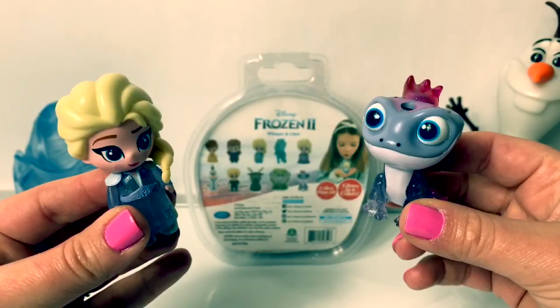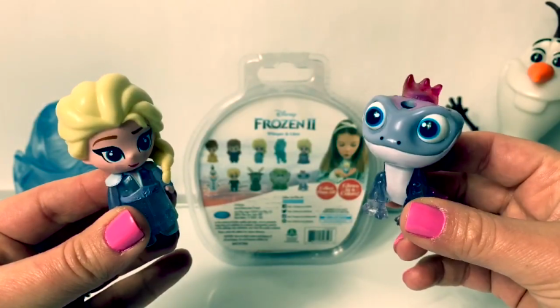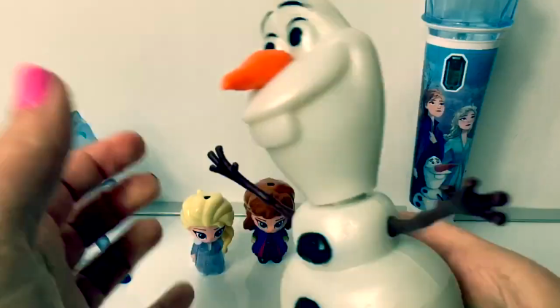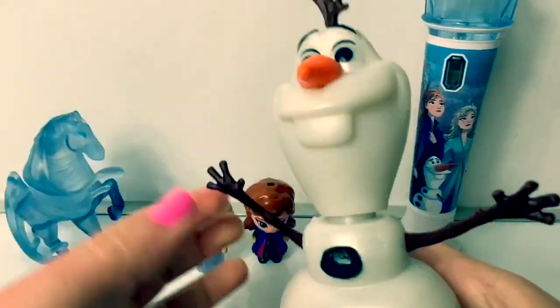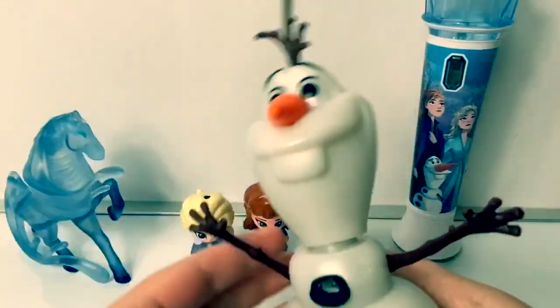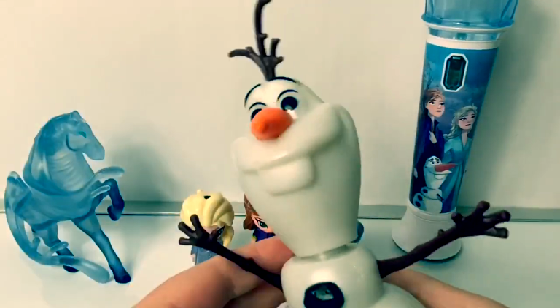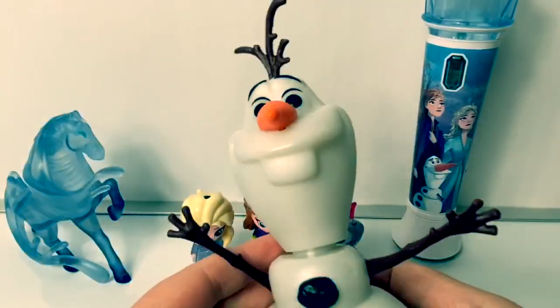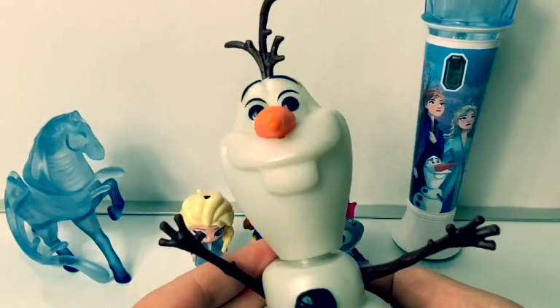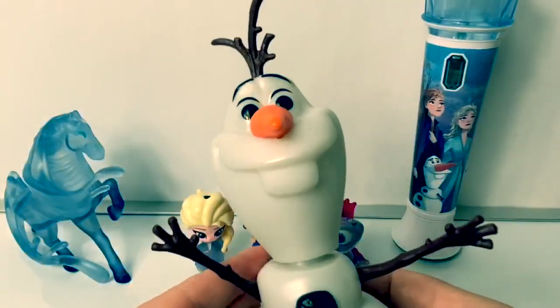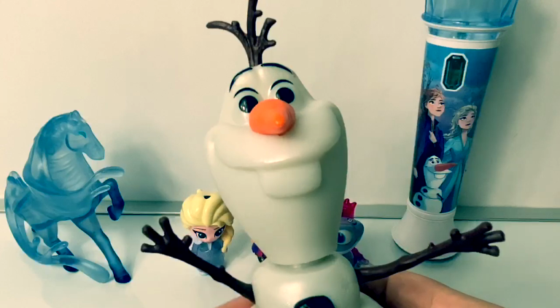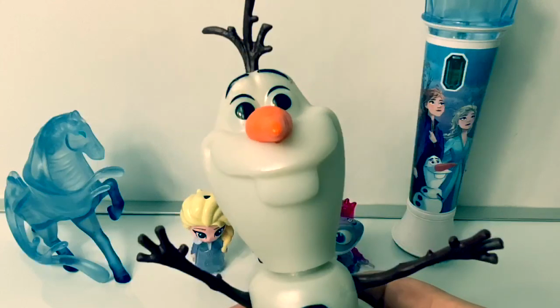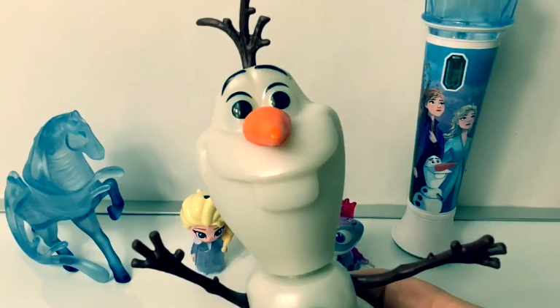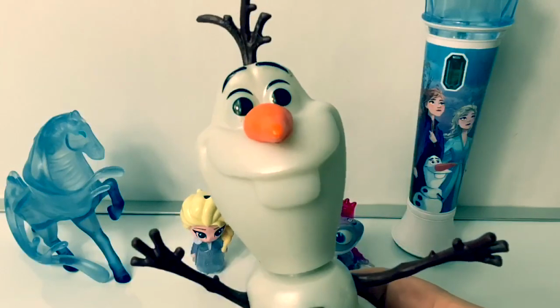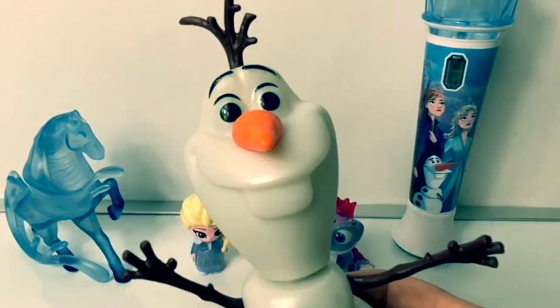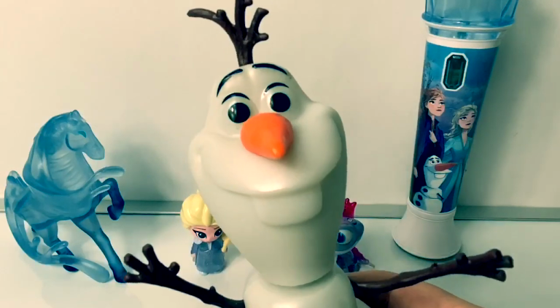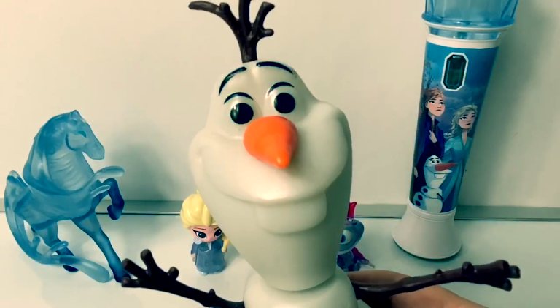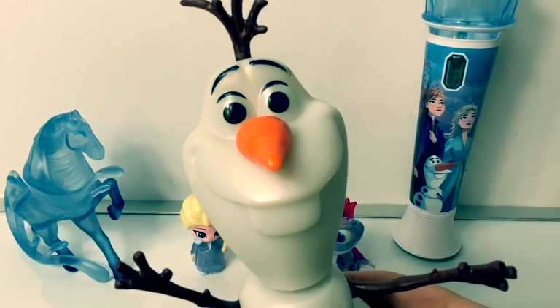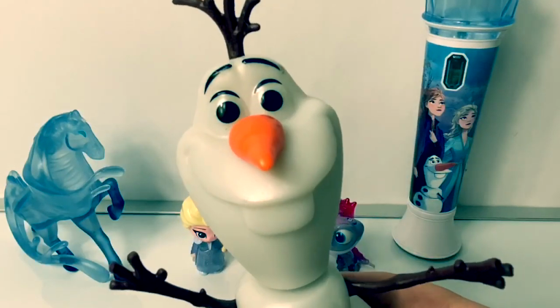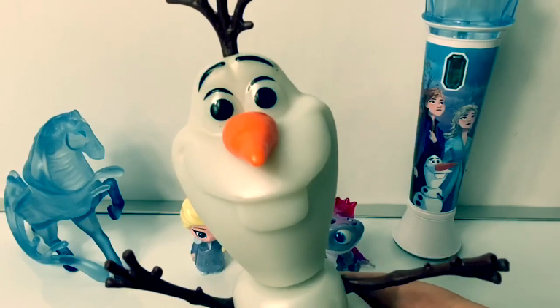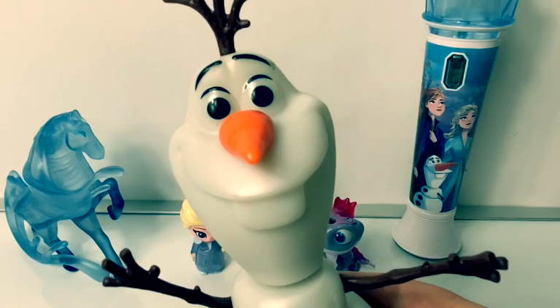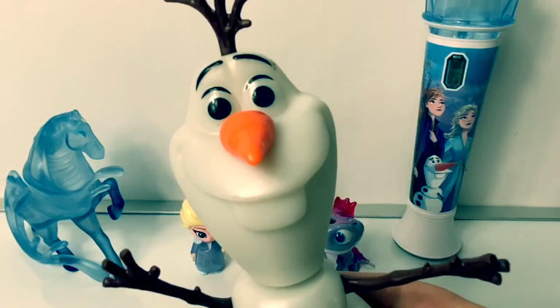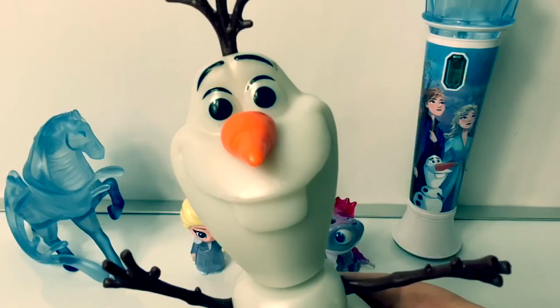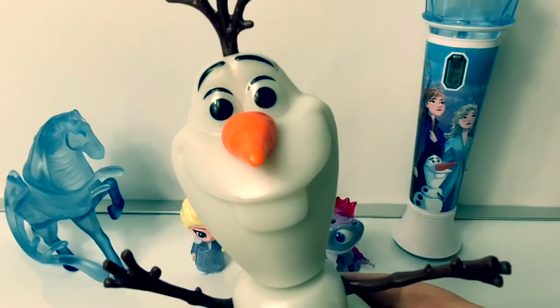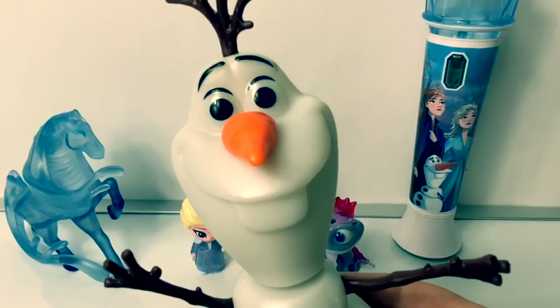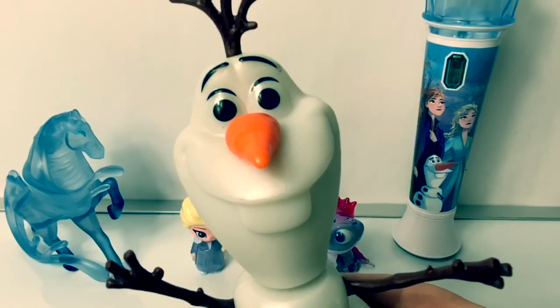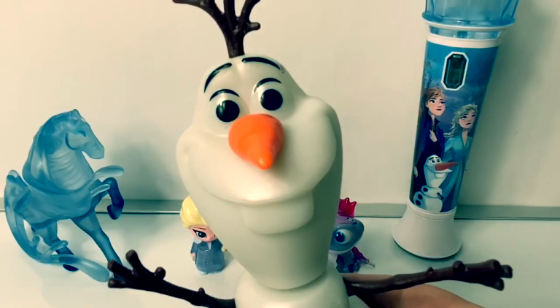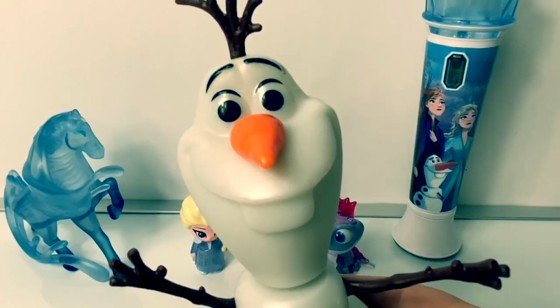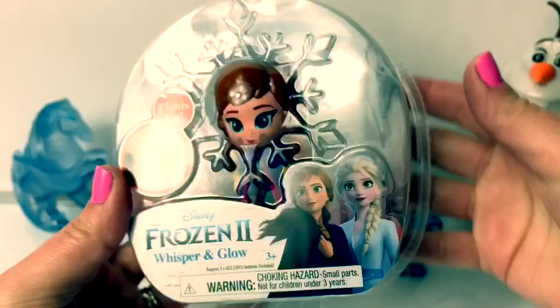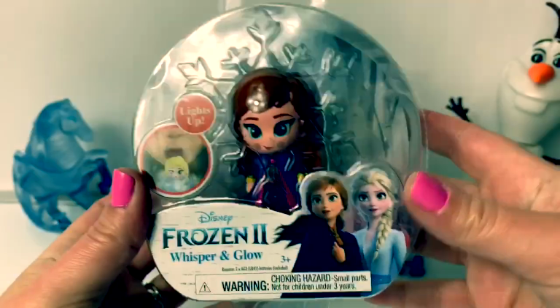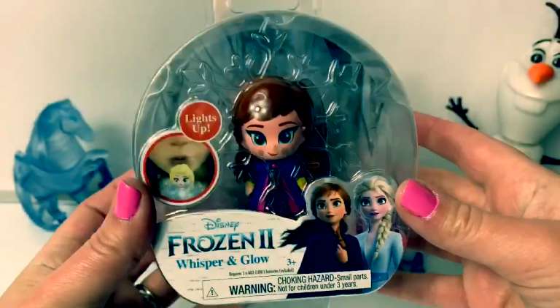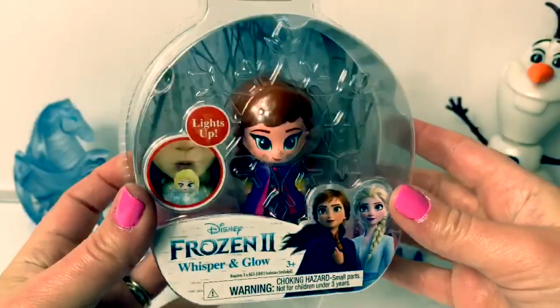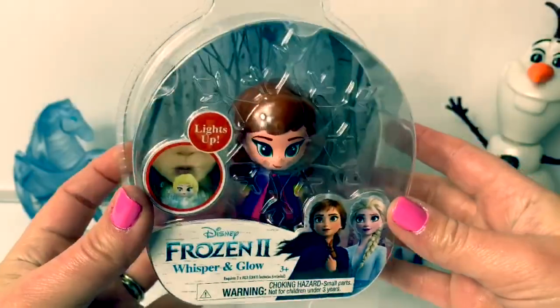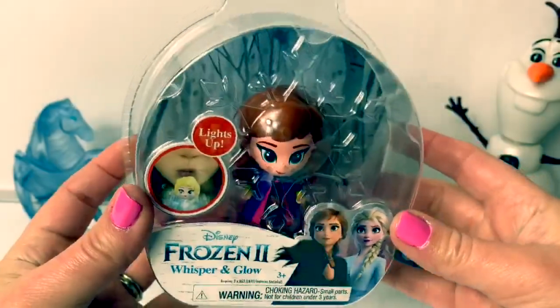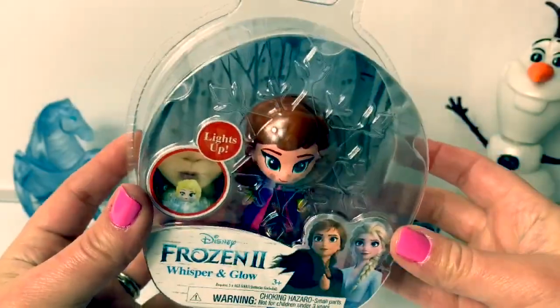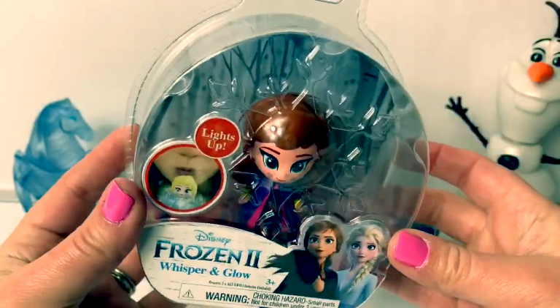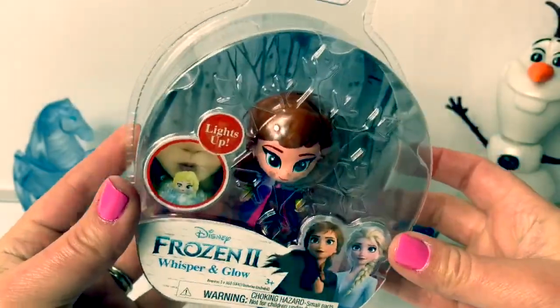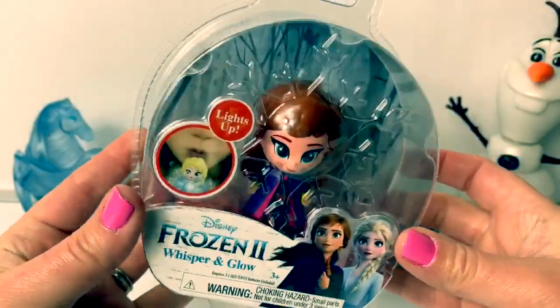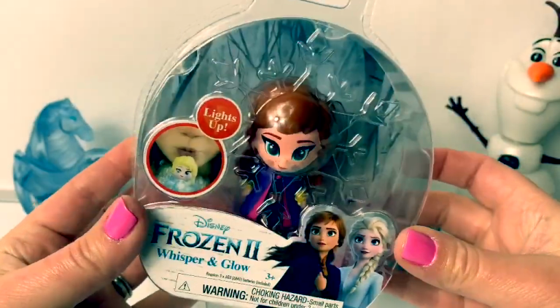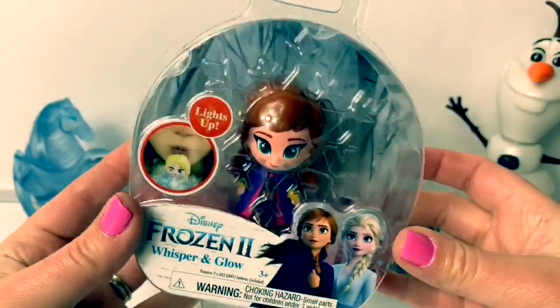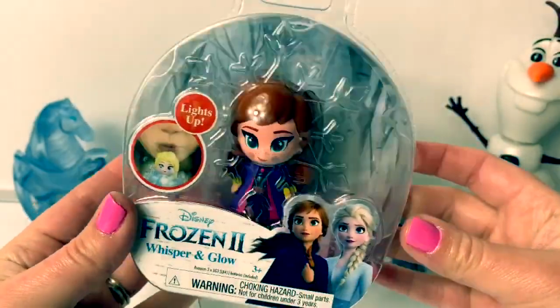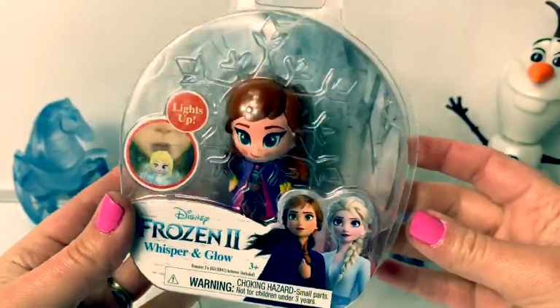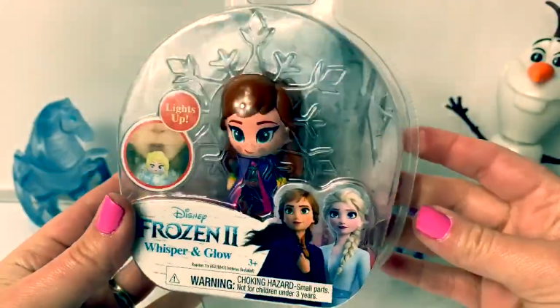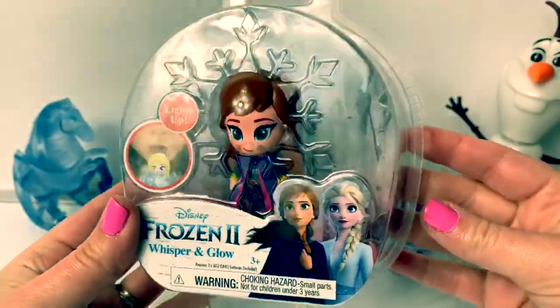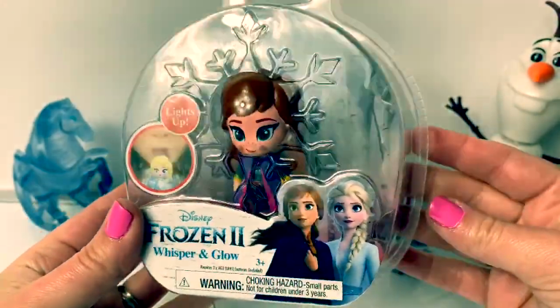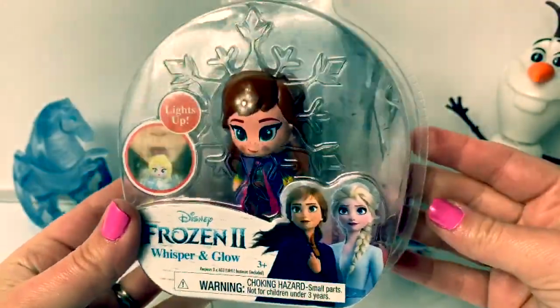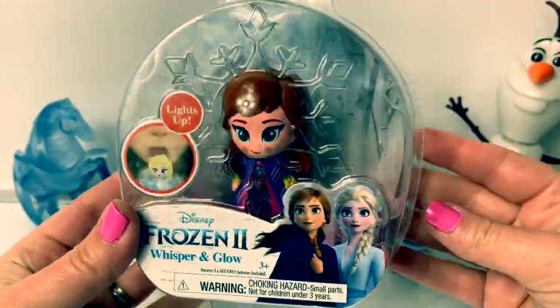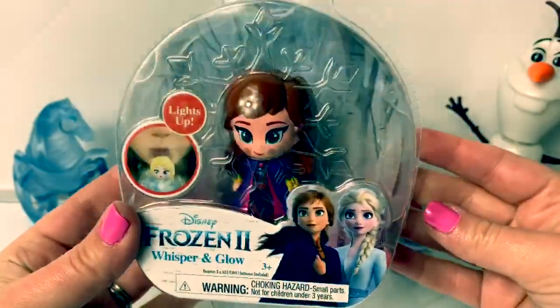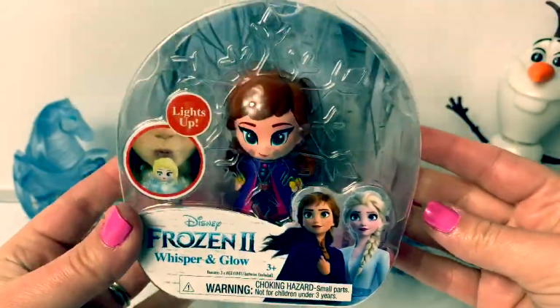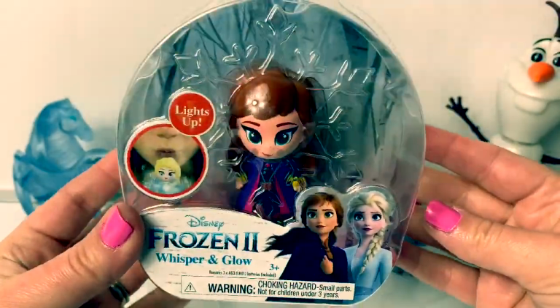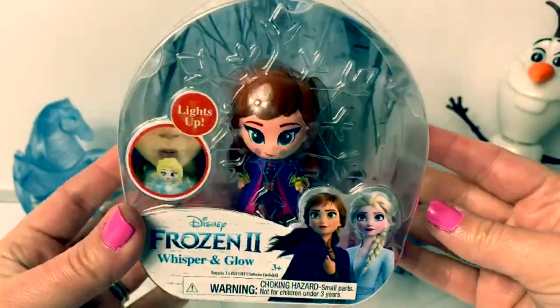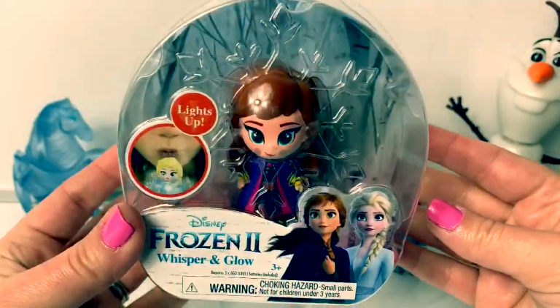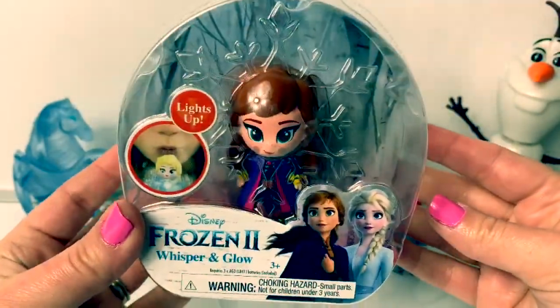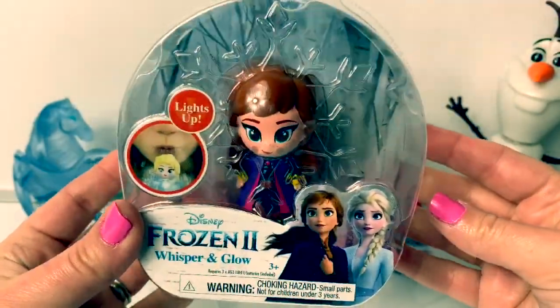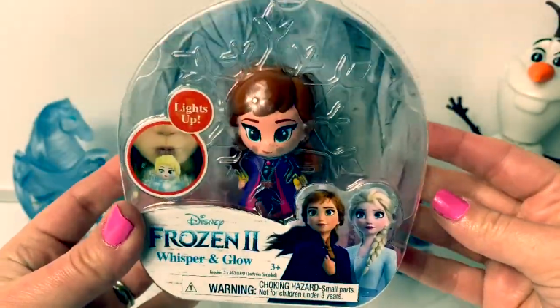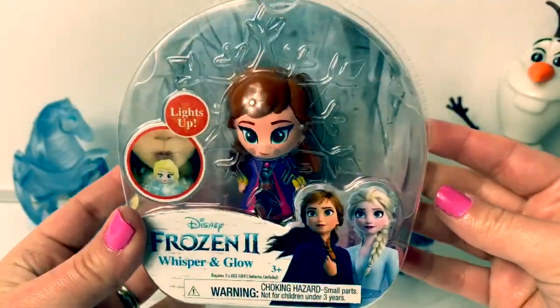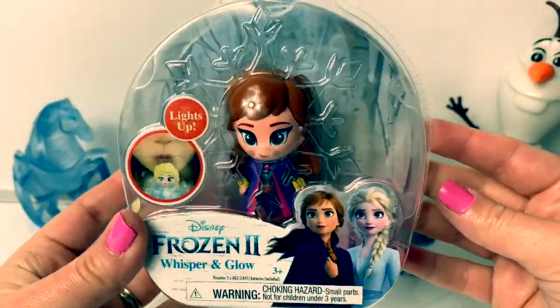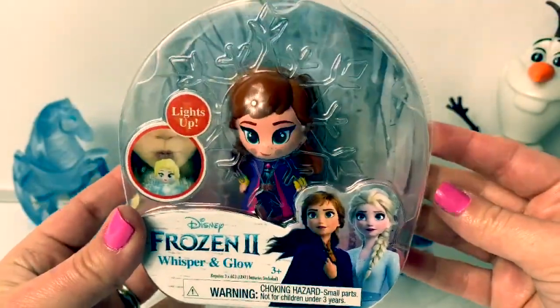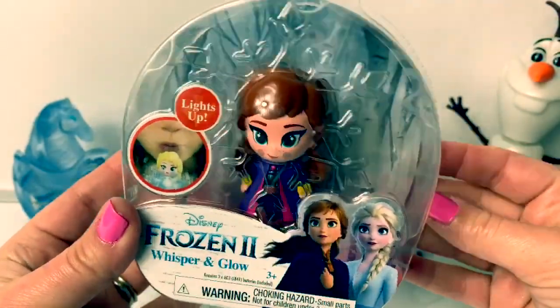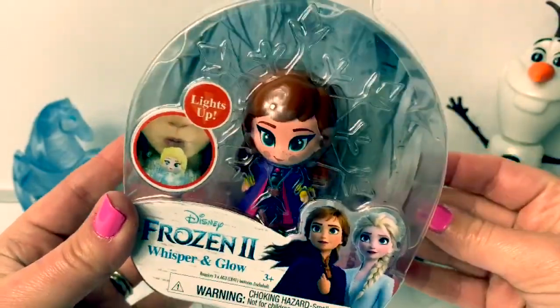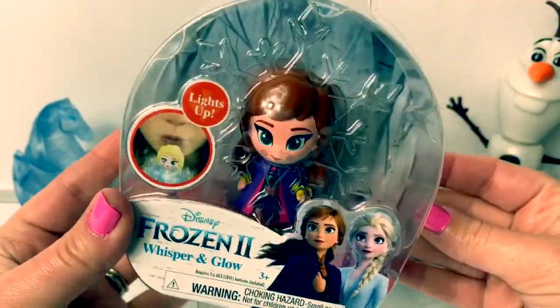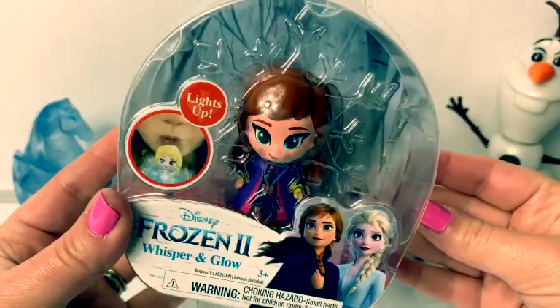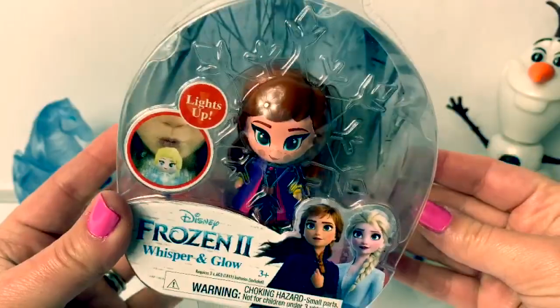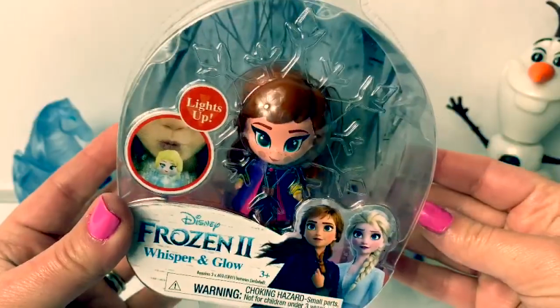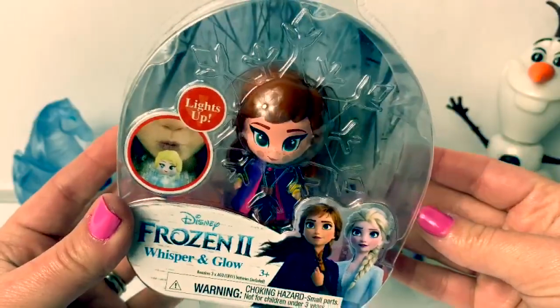Hi, Elsa! How's it going? Now let's open the package and take a closer look at Princess Anna!